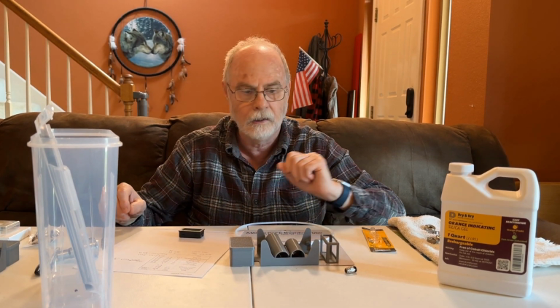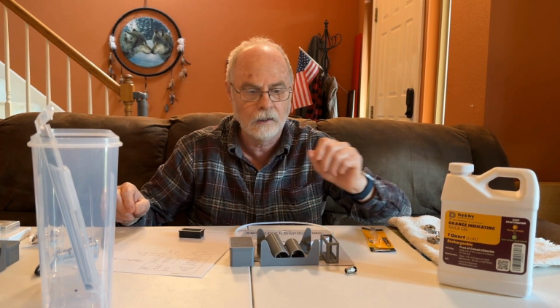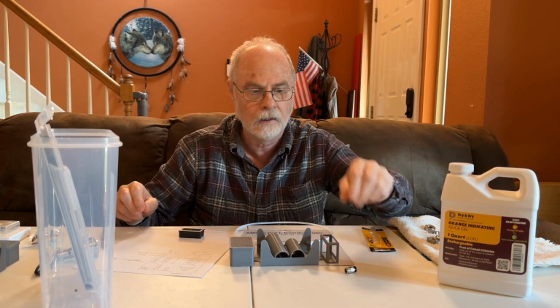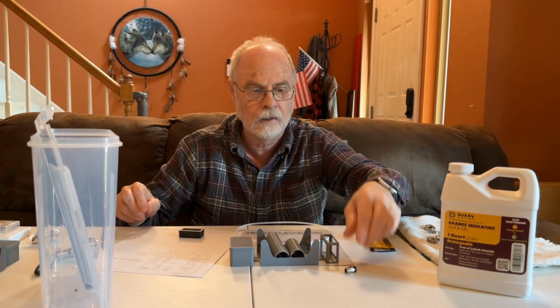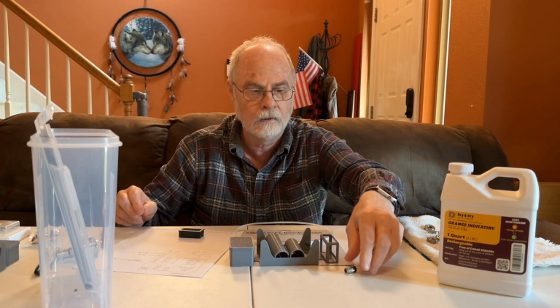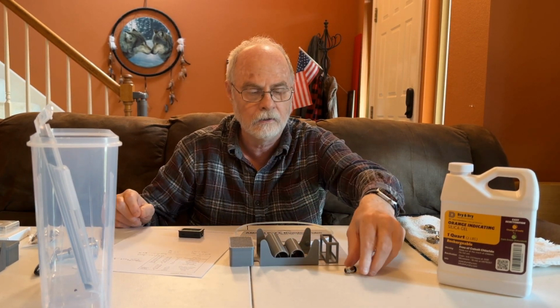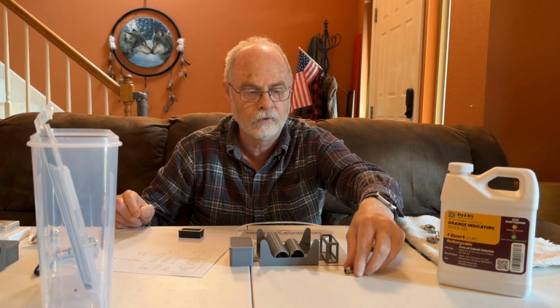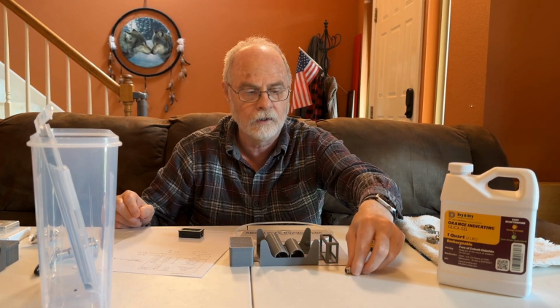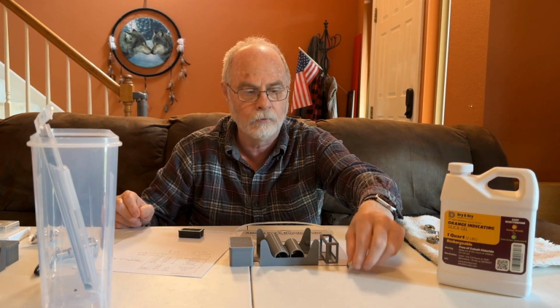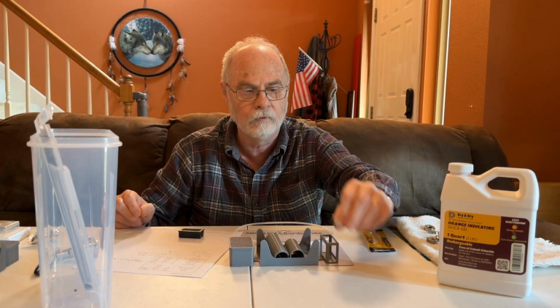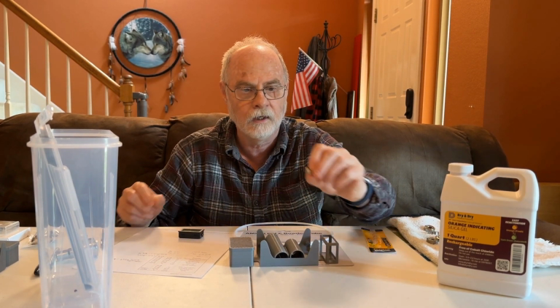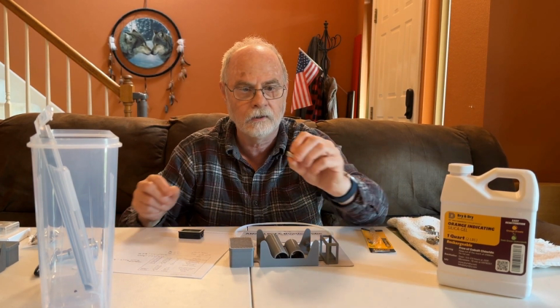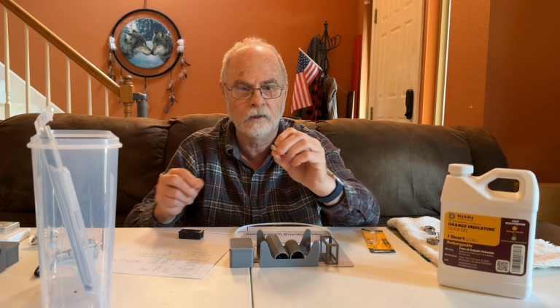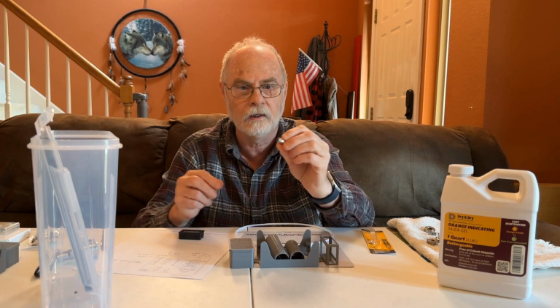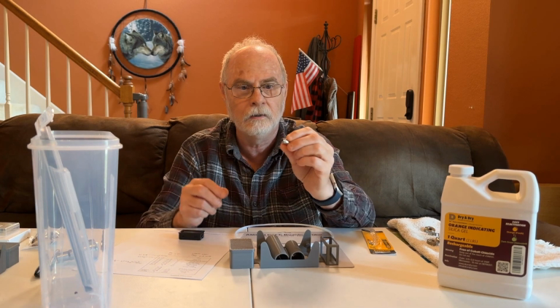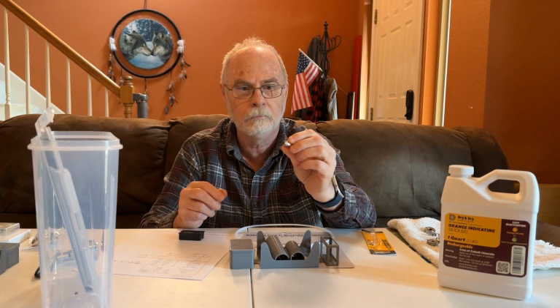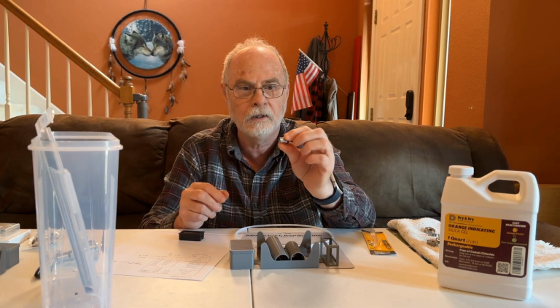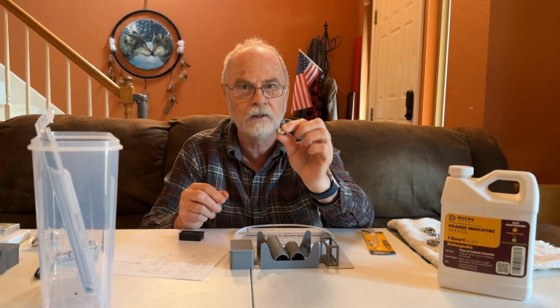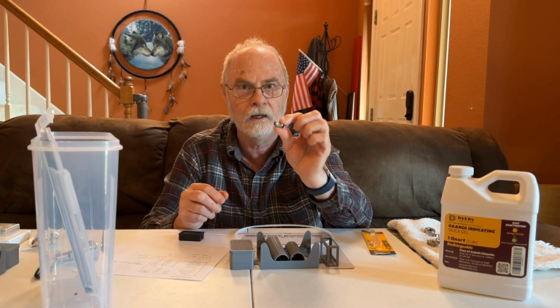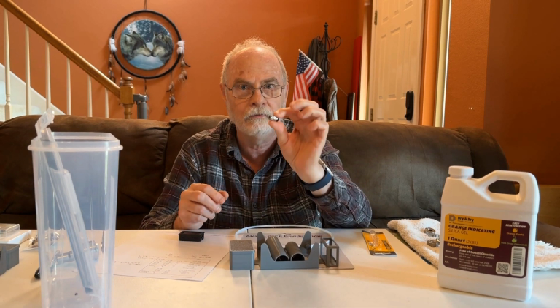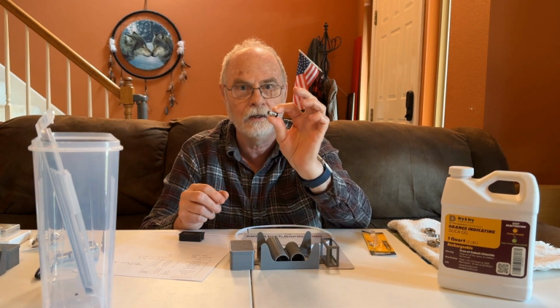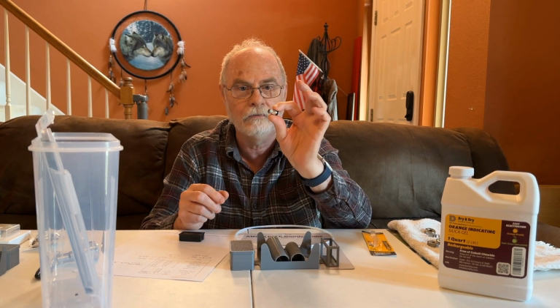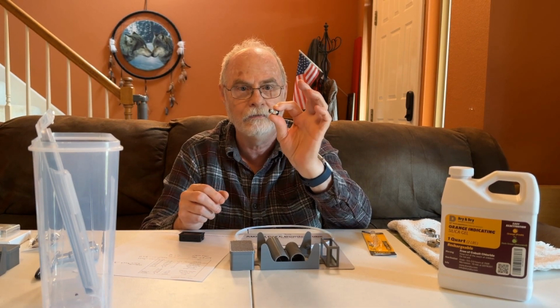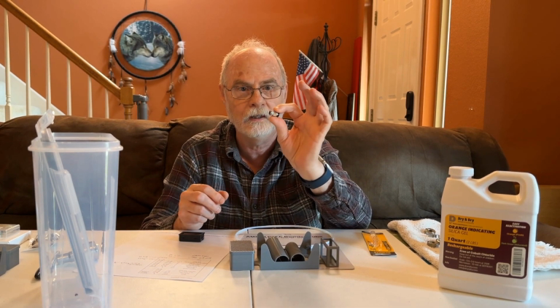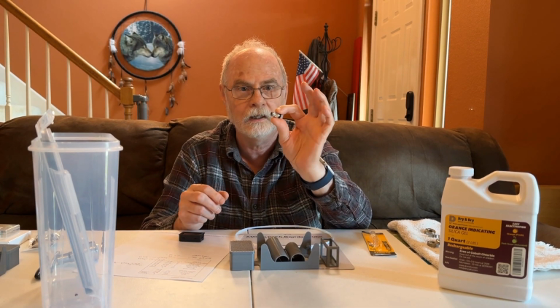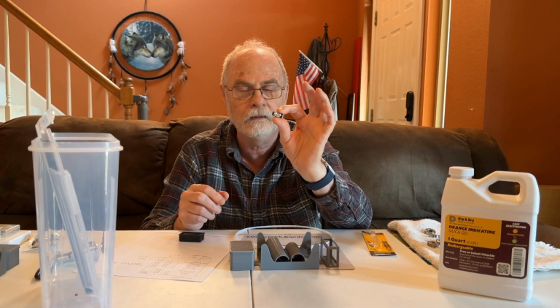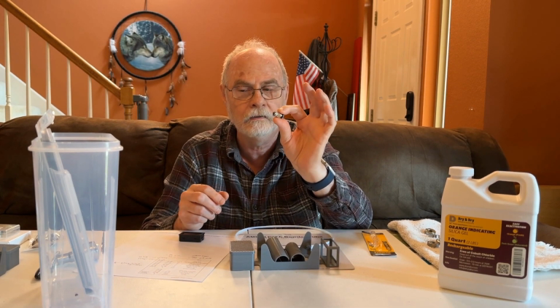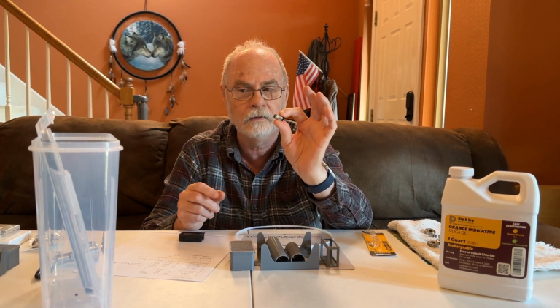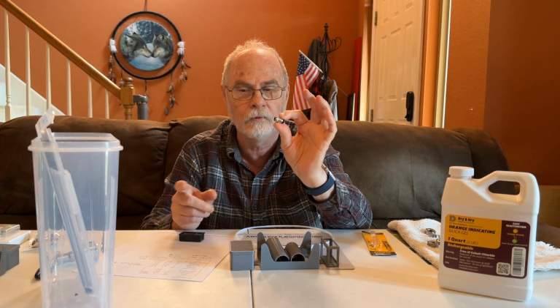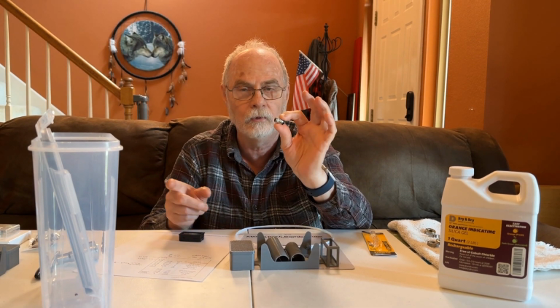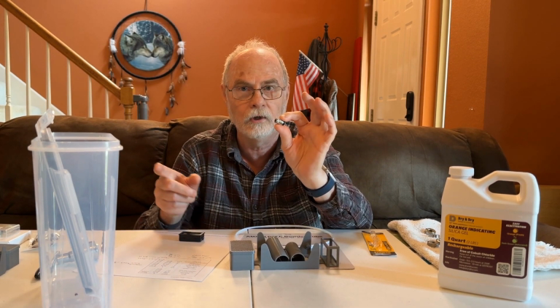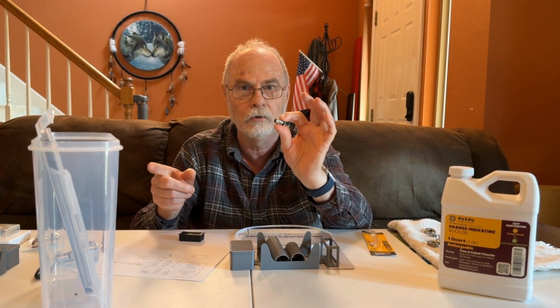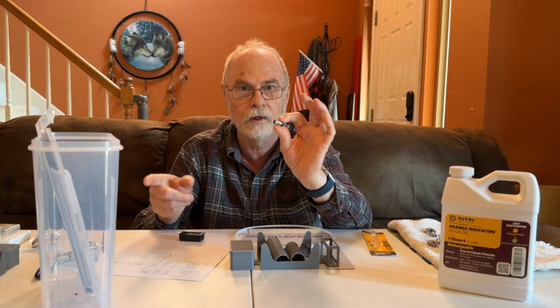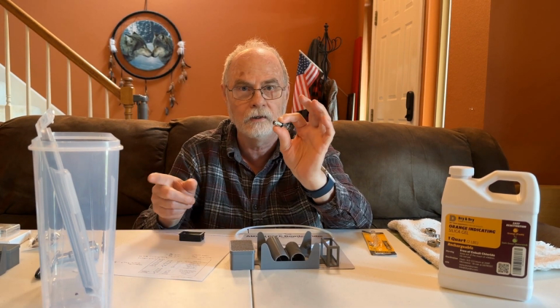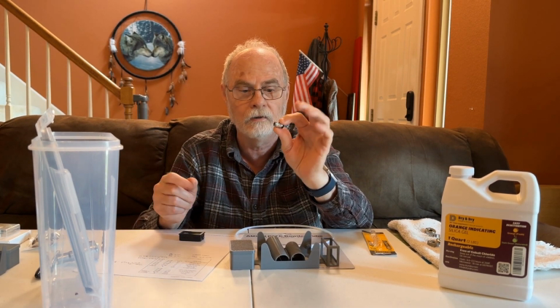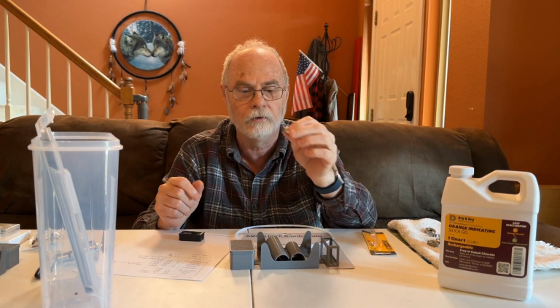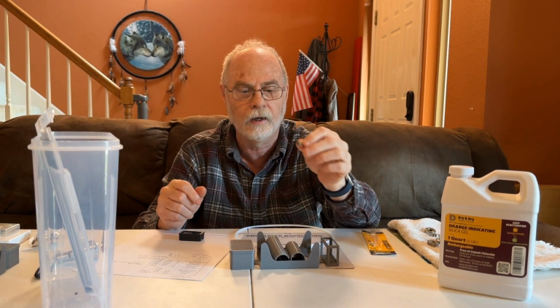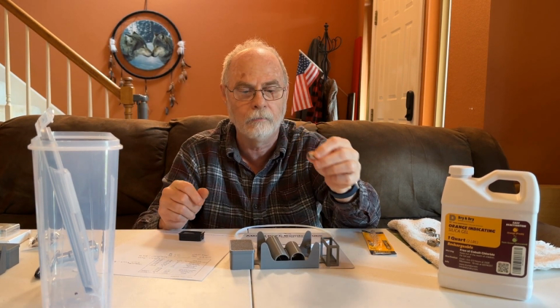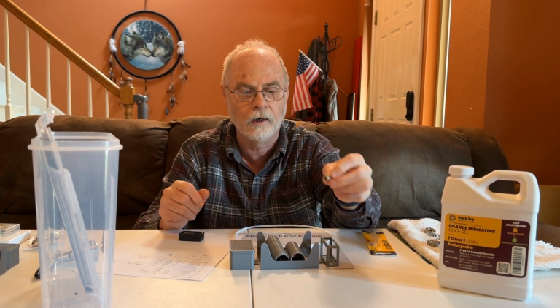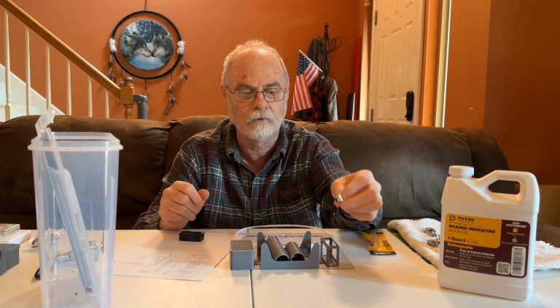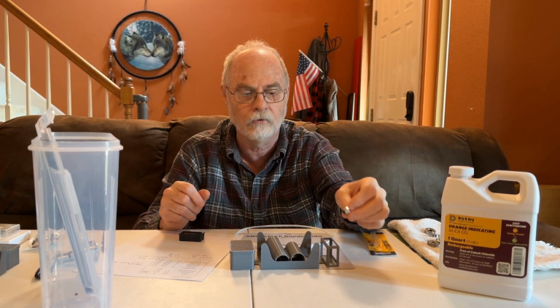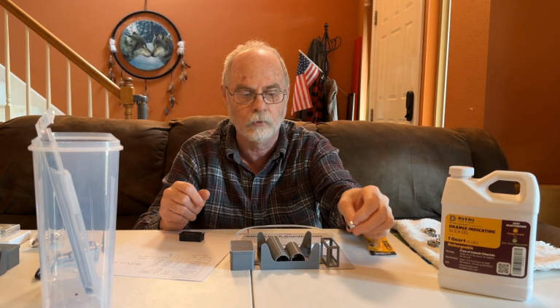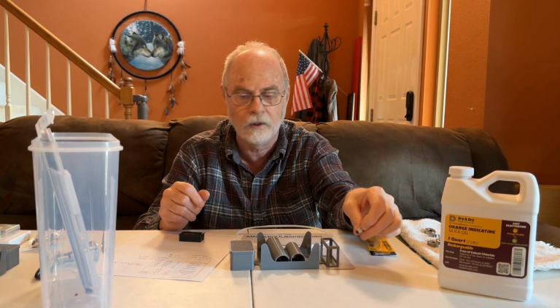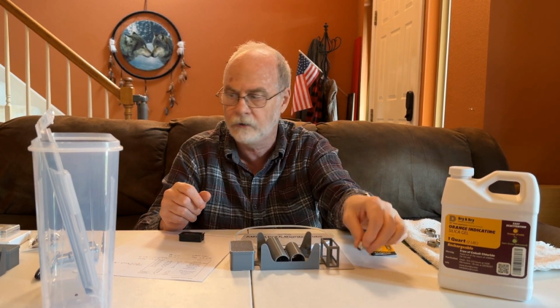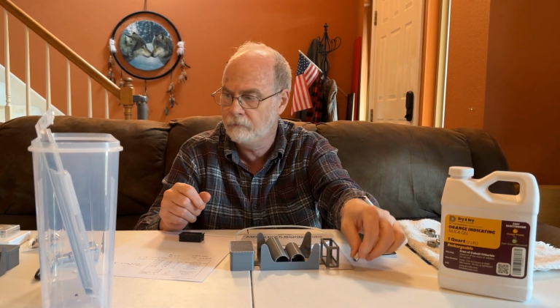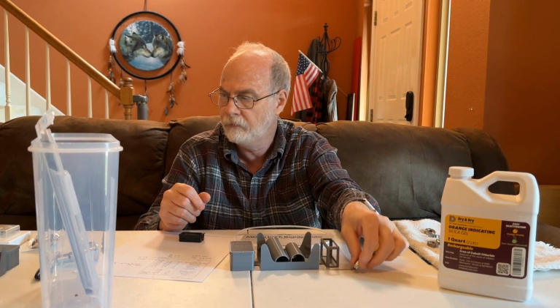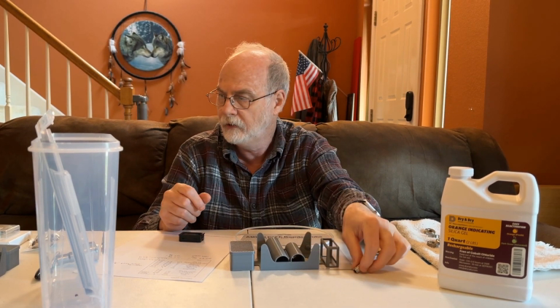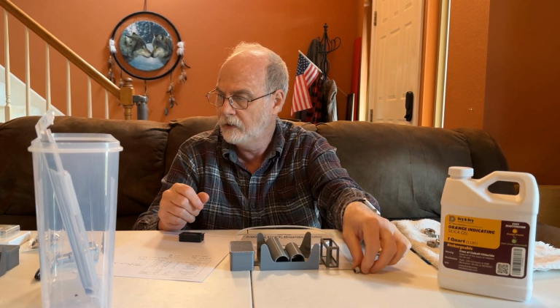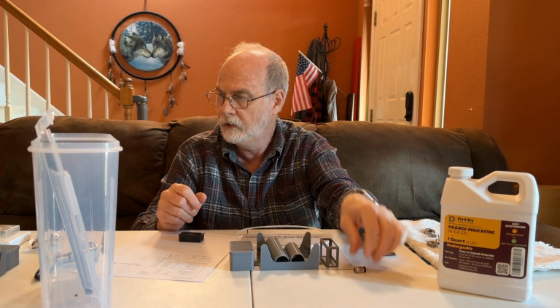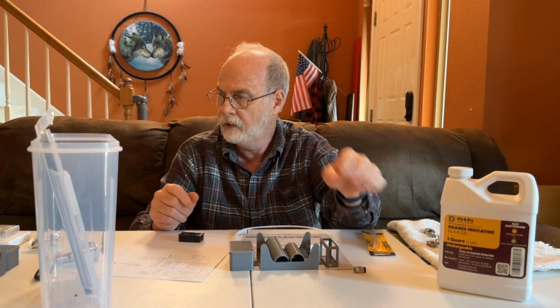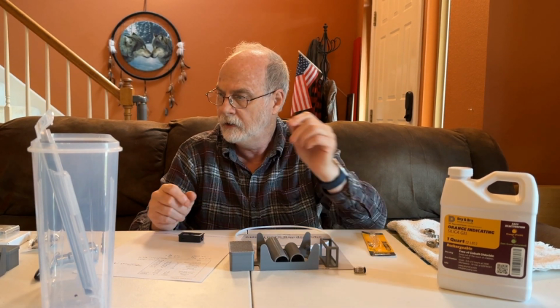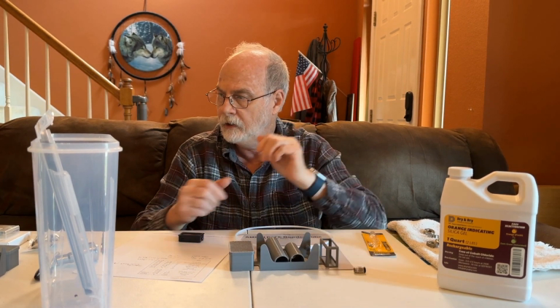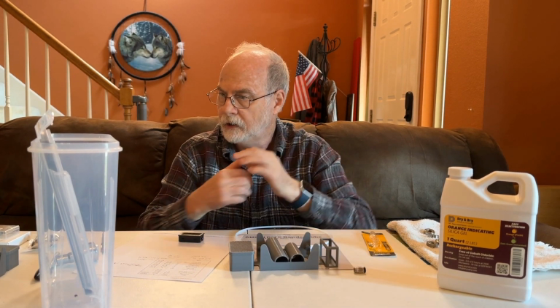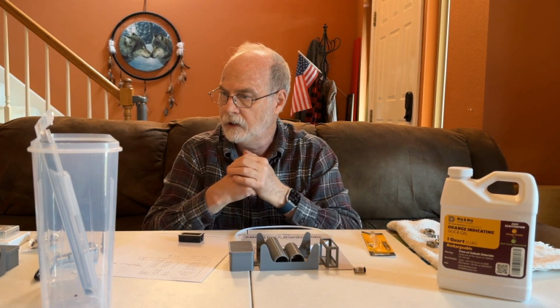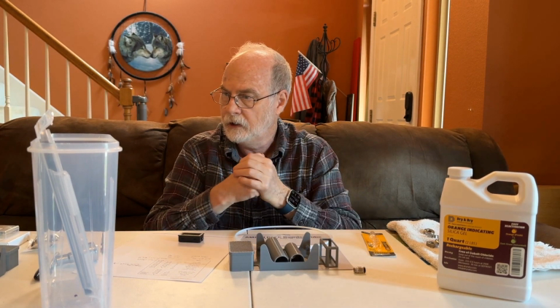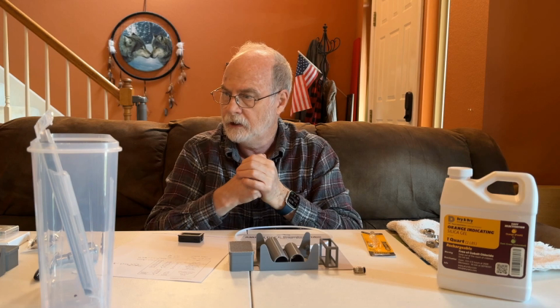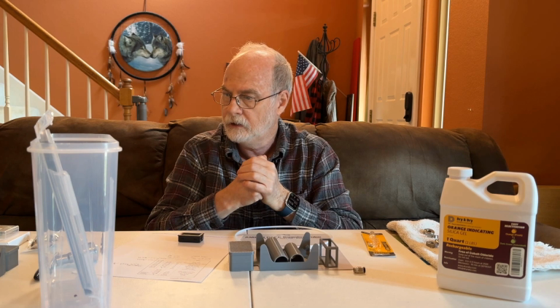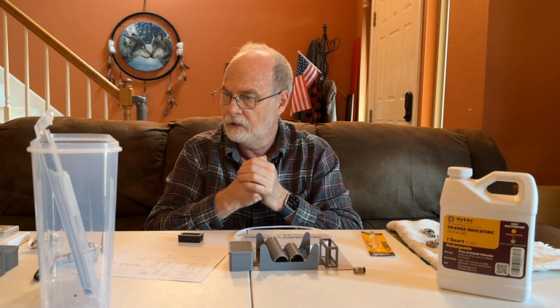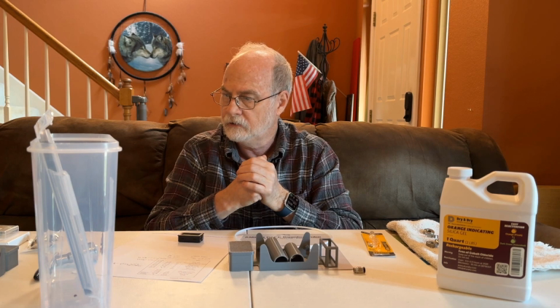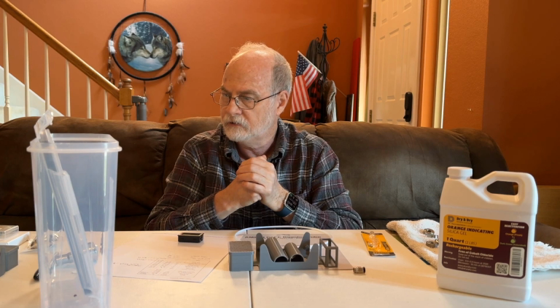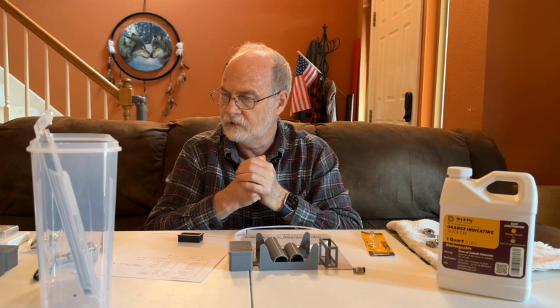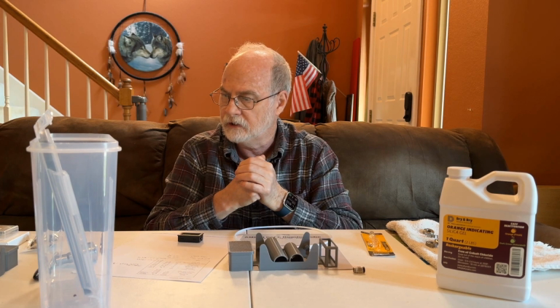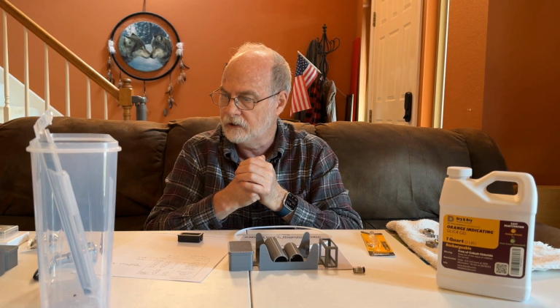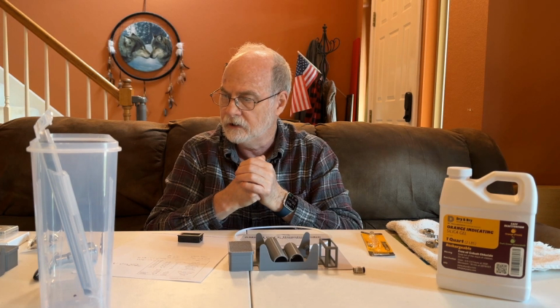We've got the PTFE fitting that will go into the dry box as well.